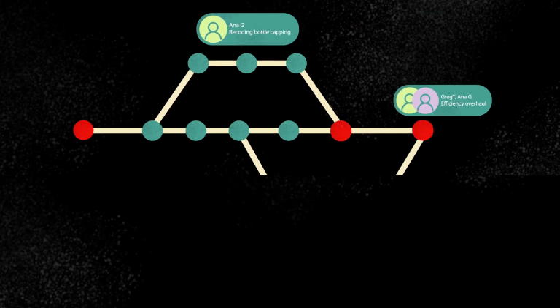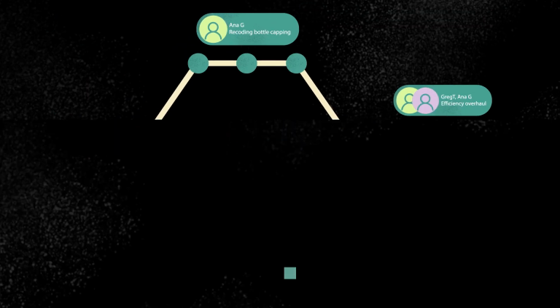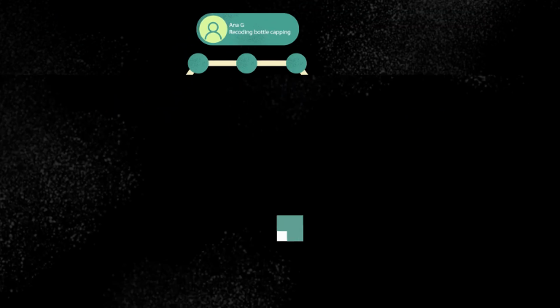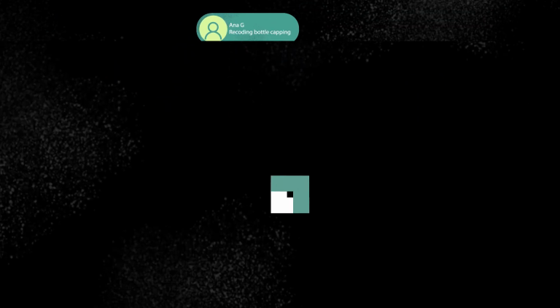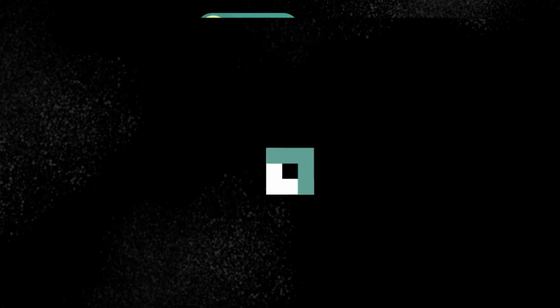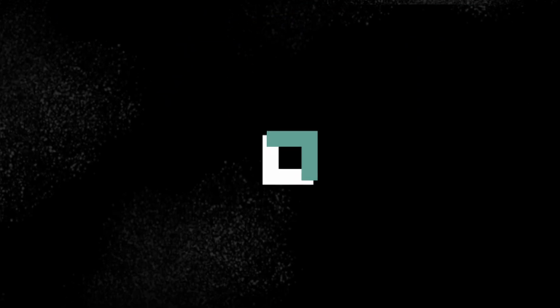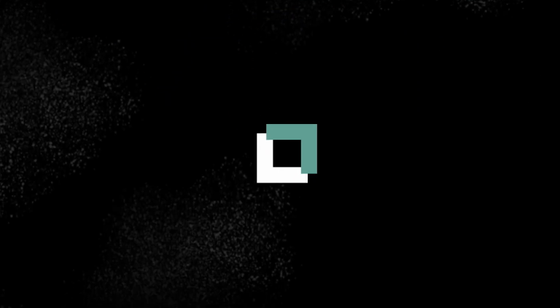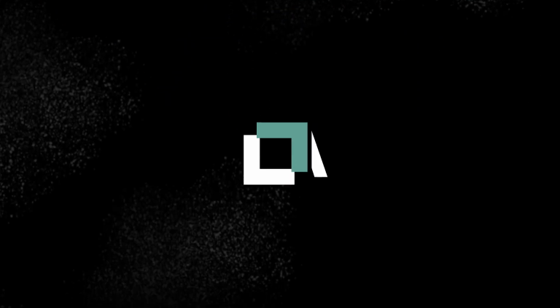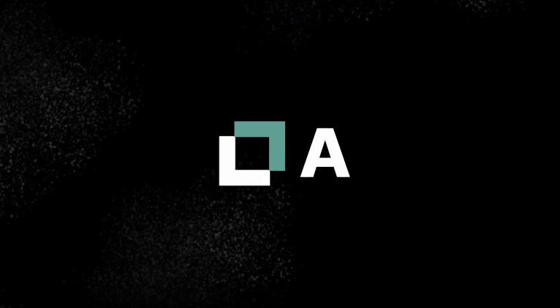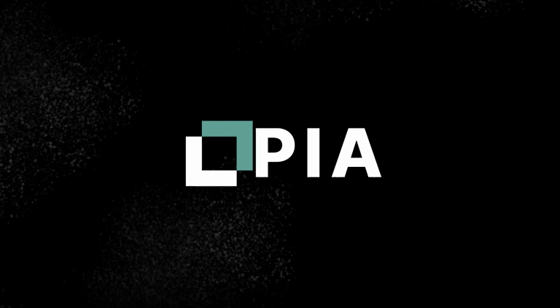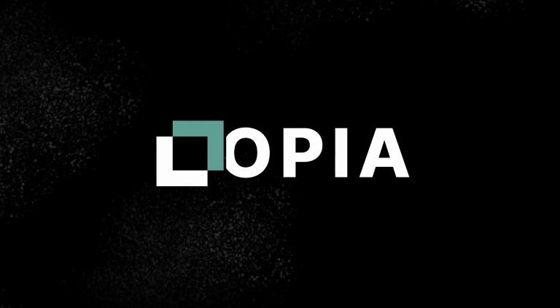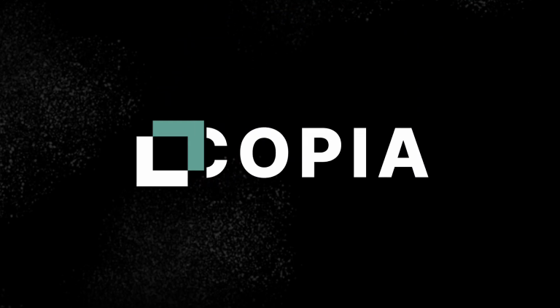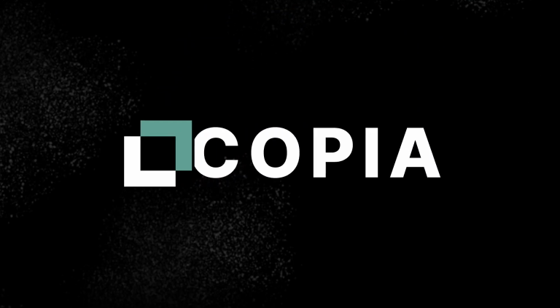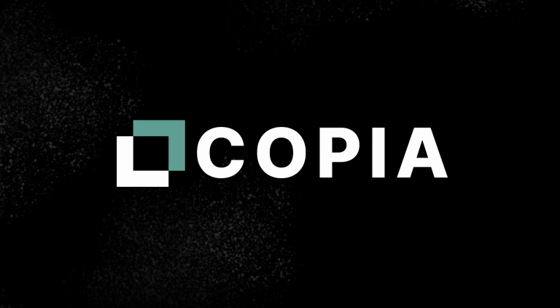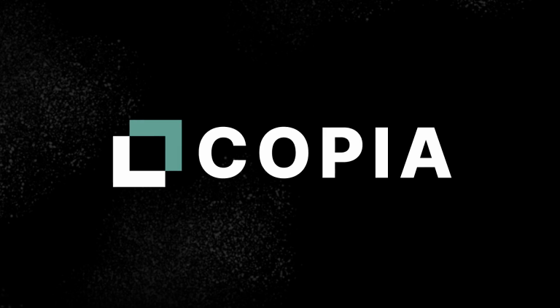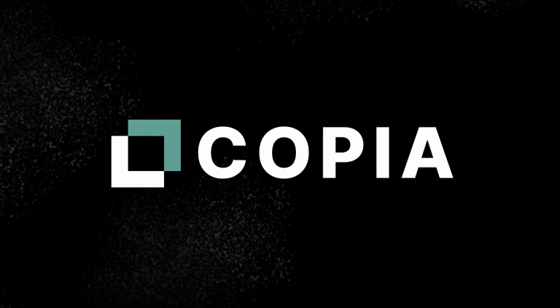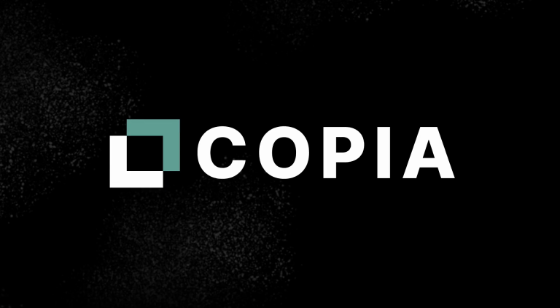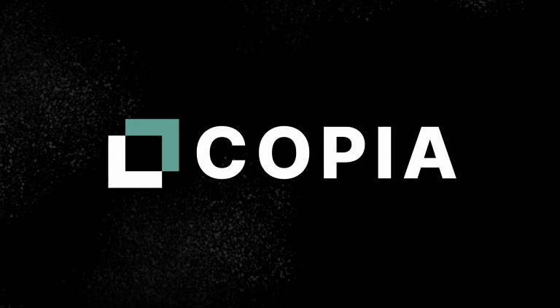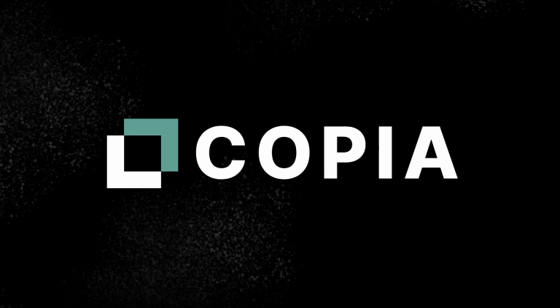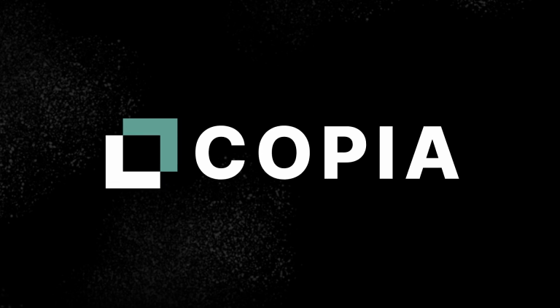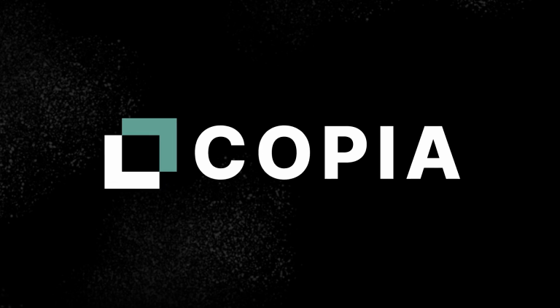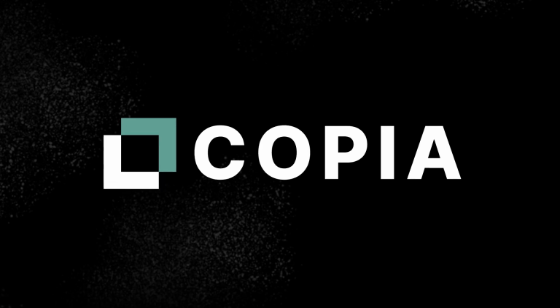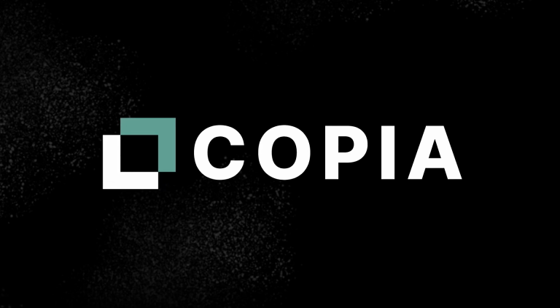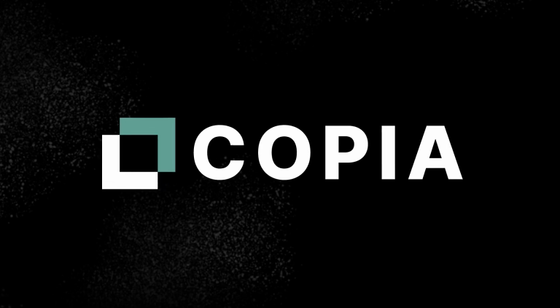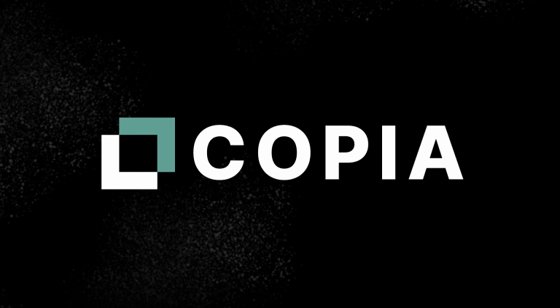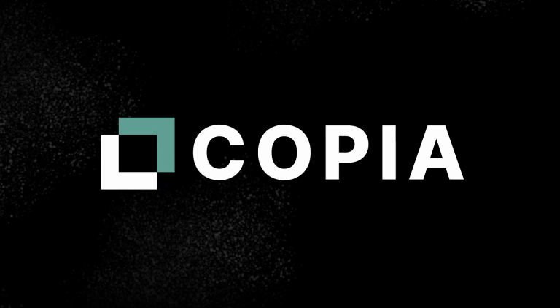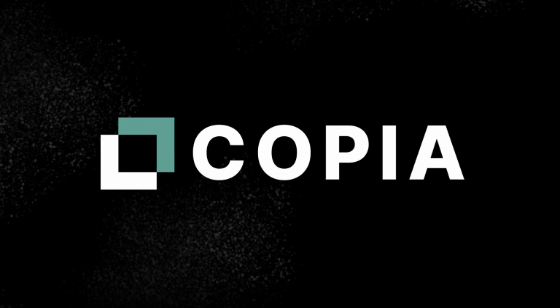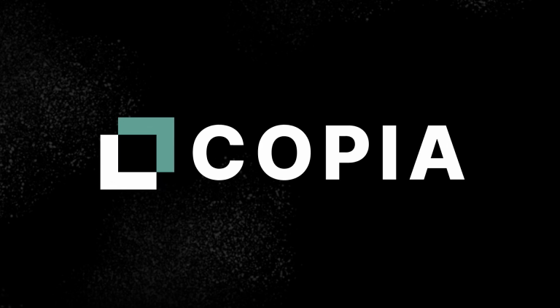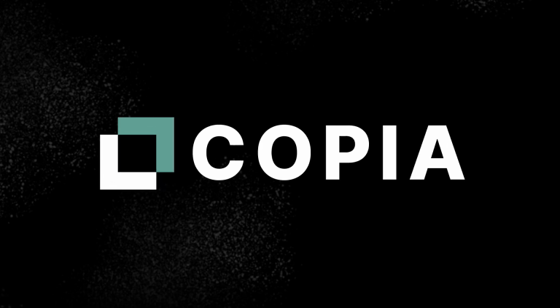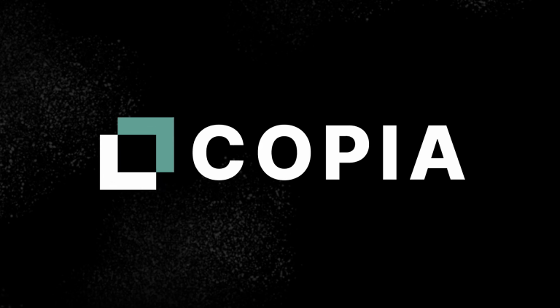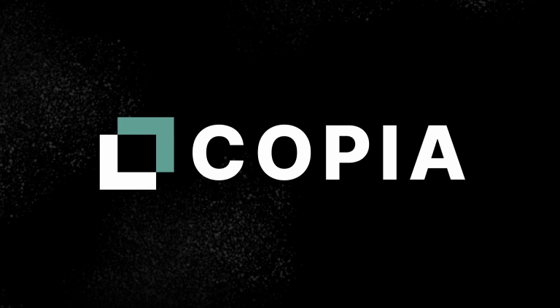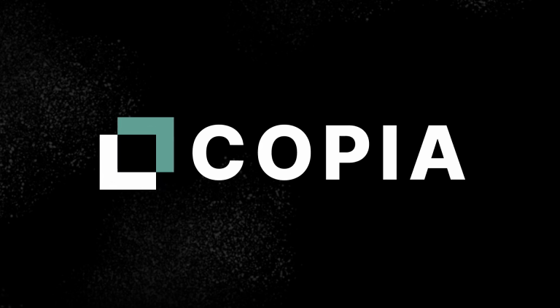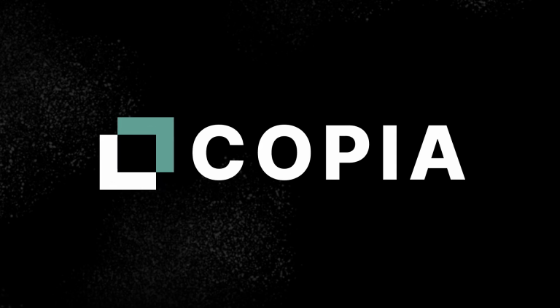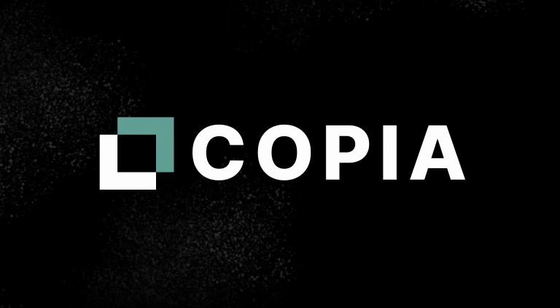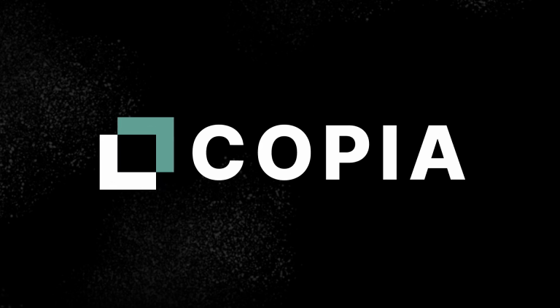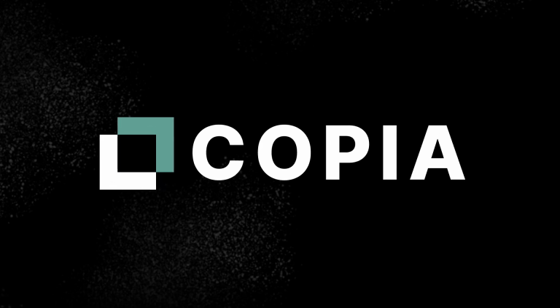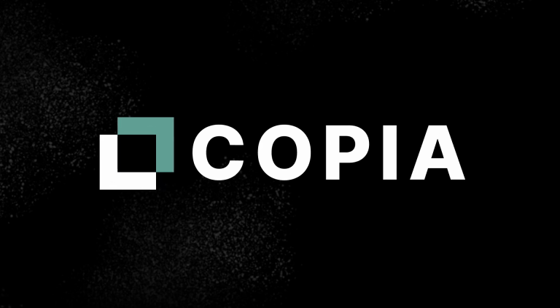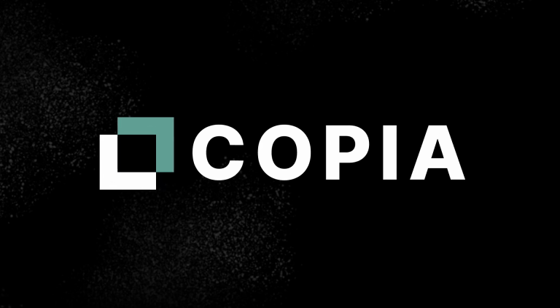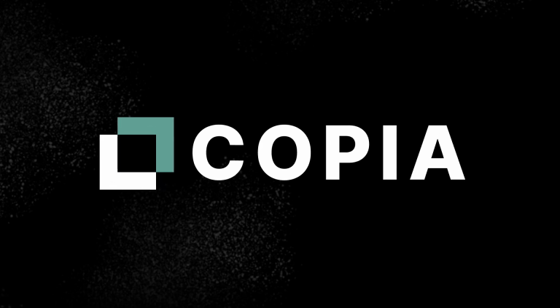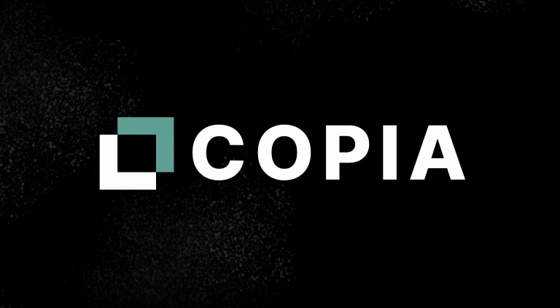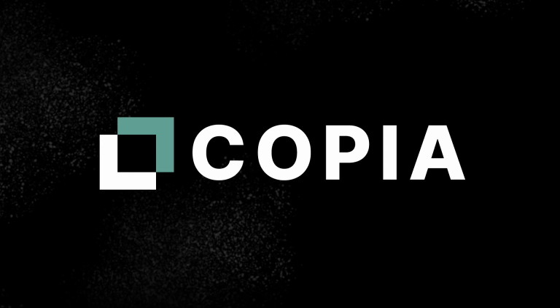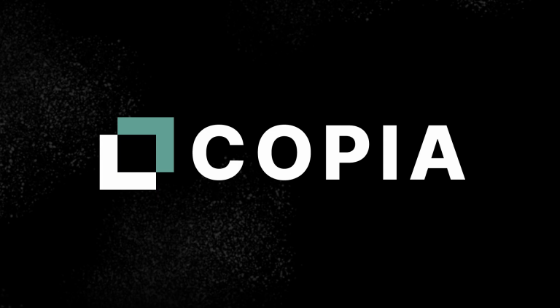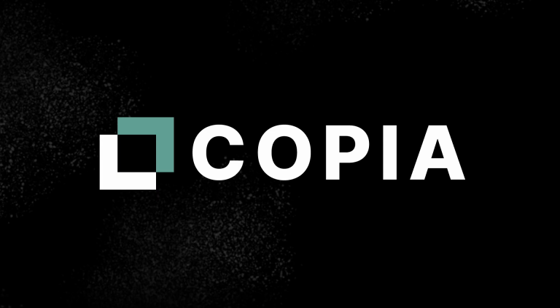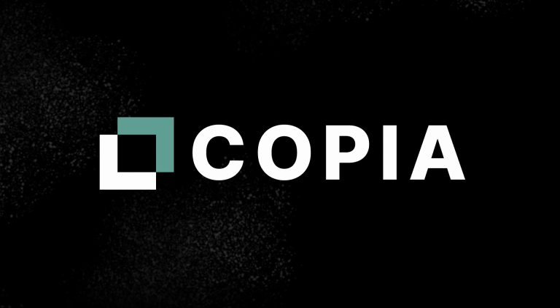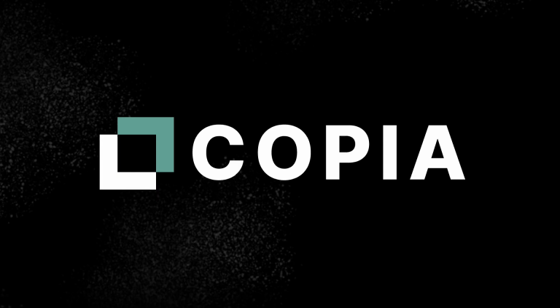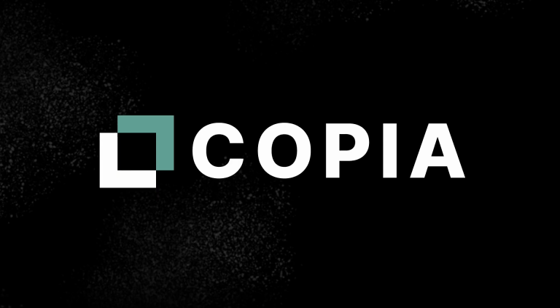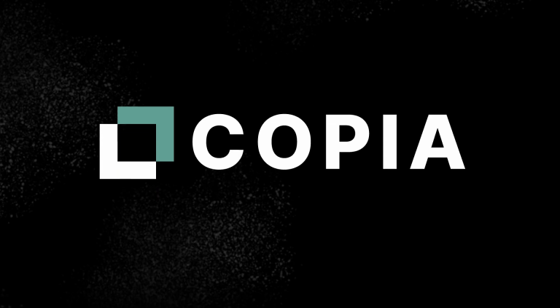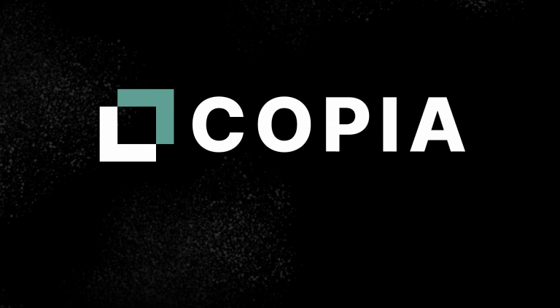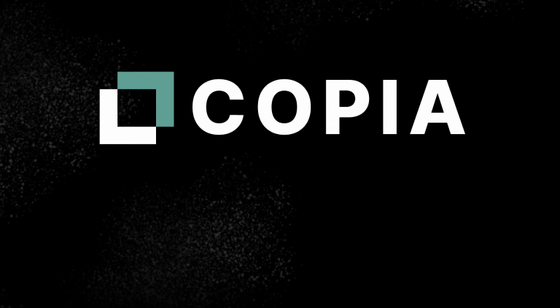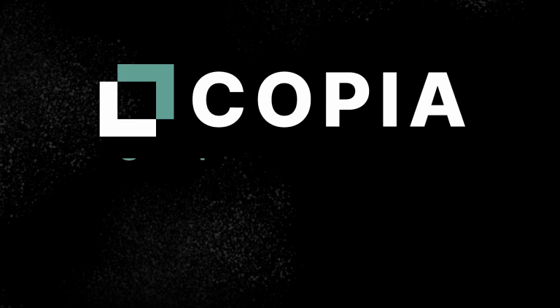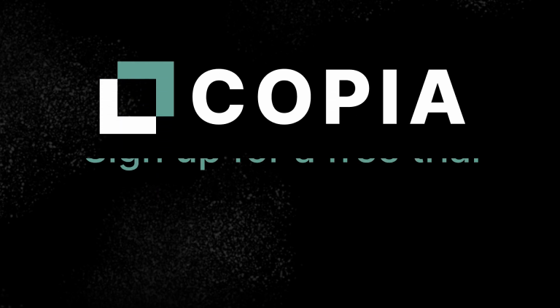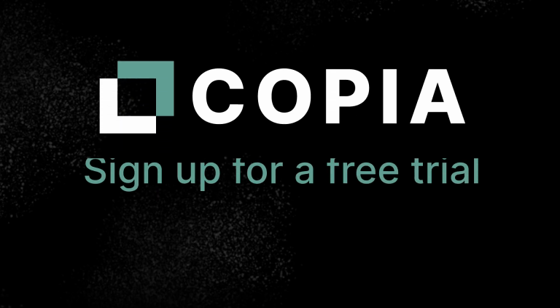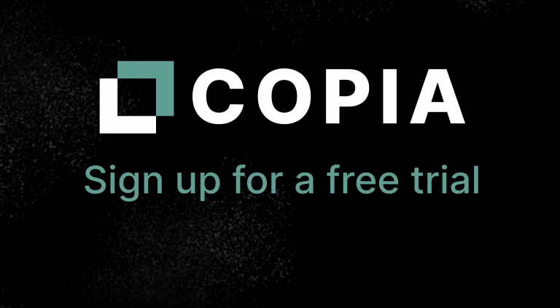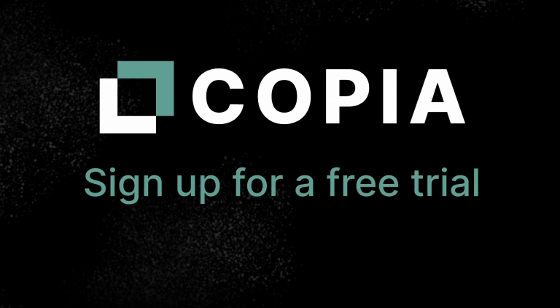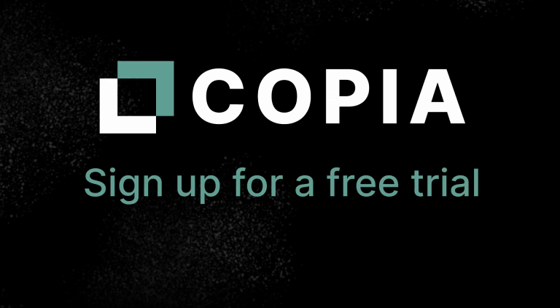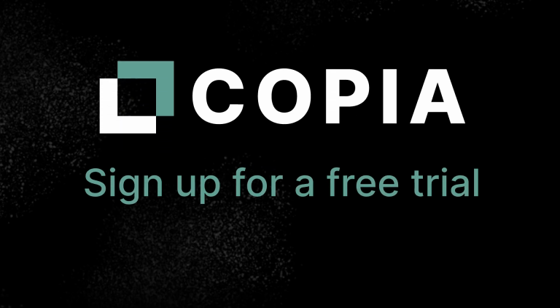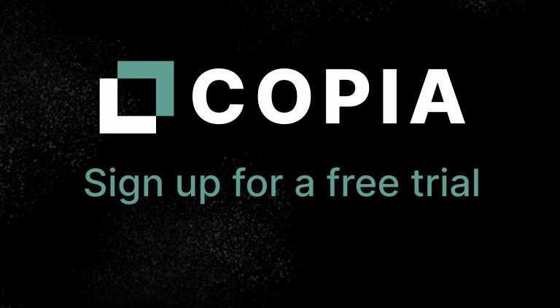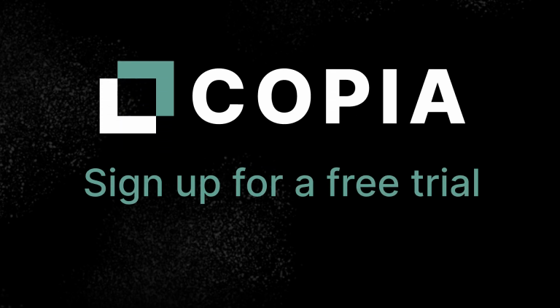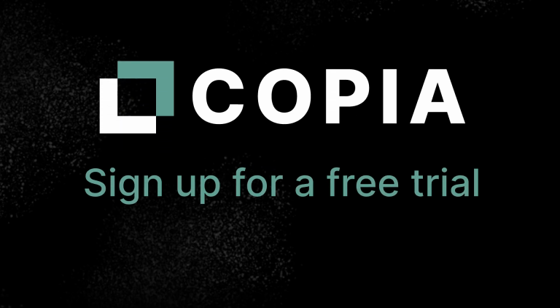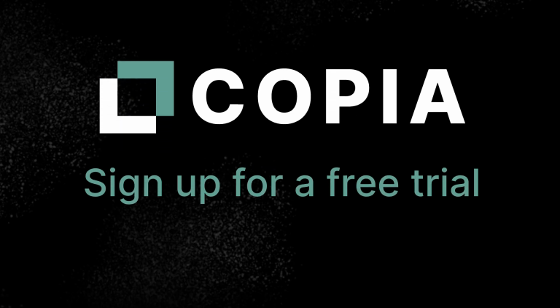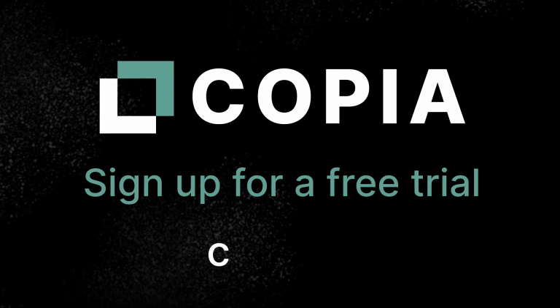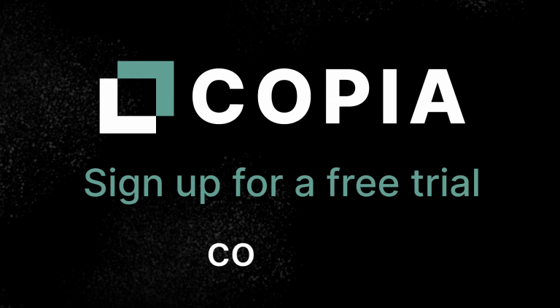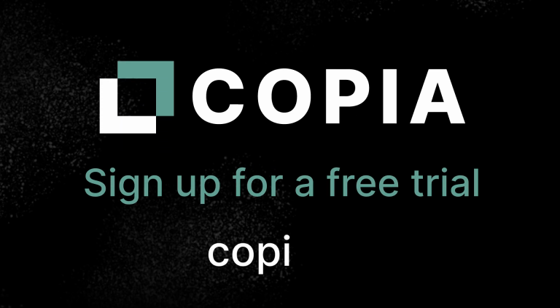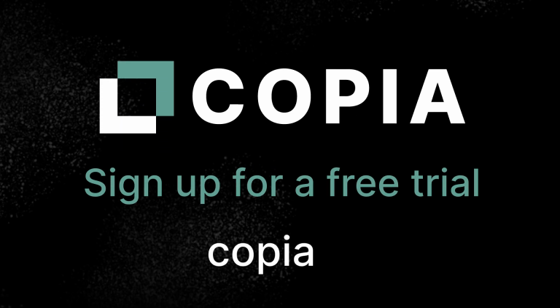Now that you know these six amazing benefits, it's time to try Copia with your files. Sign up for a free trial today.